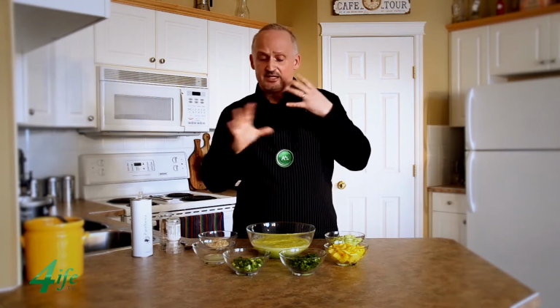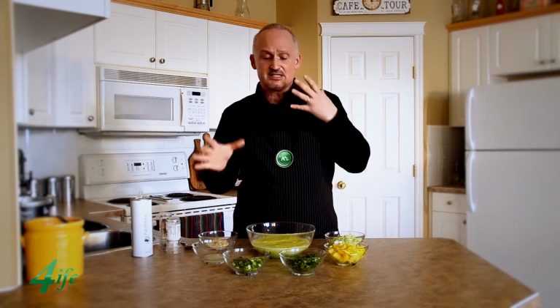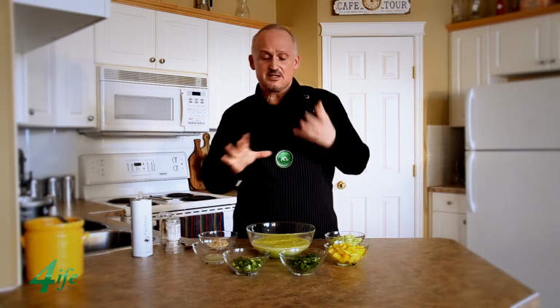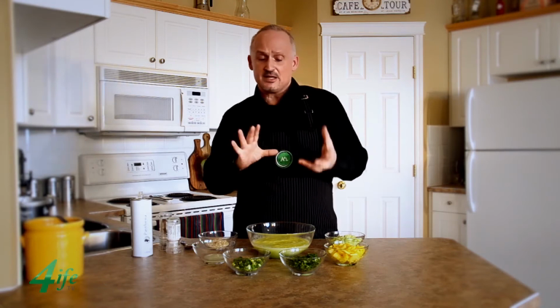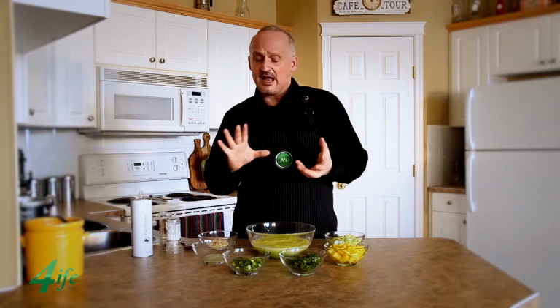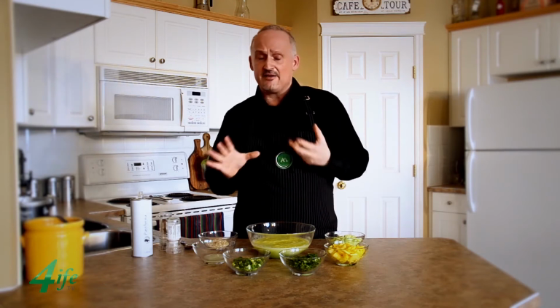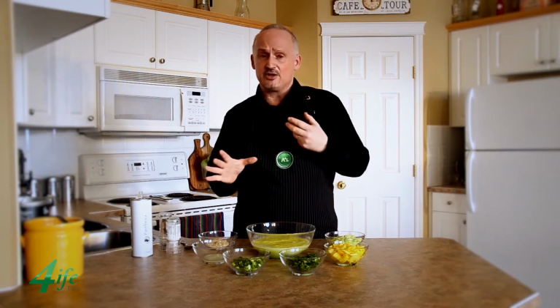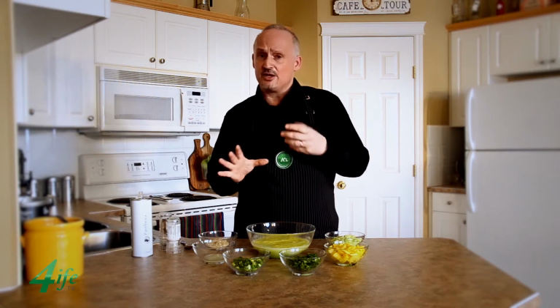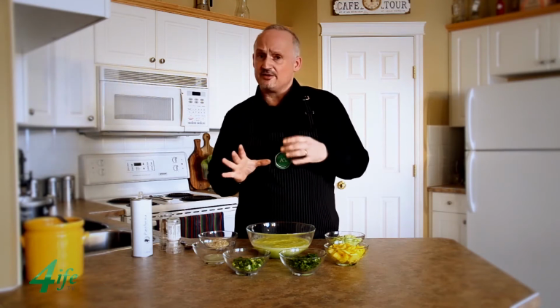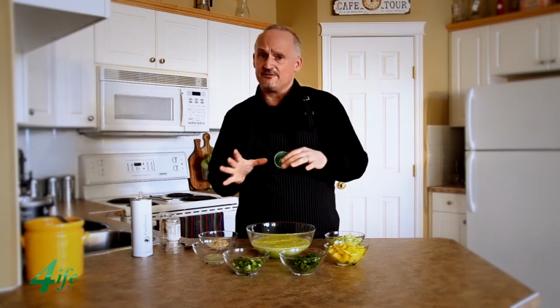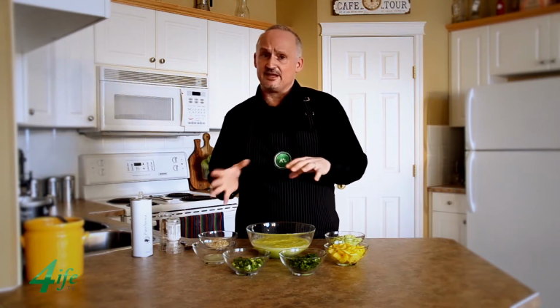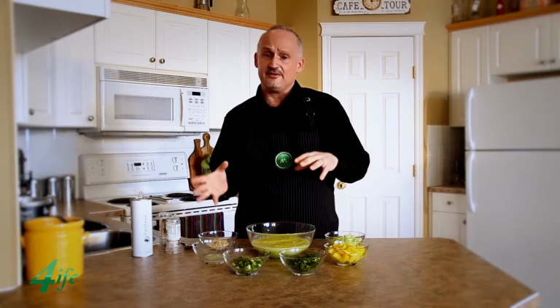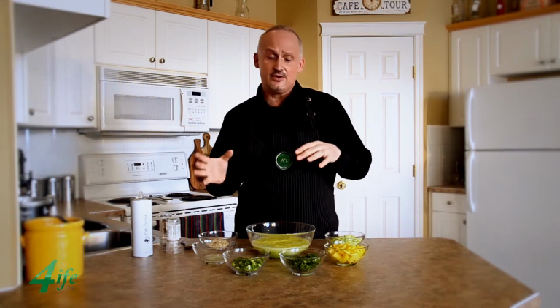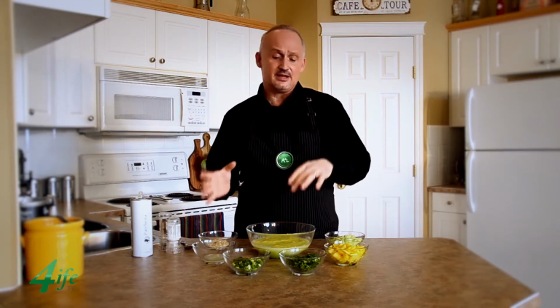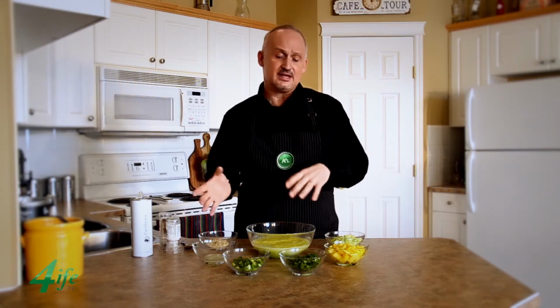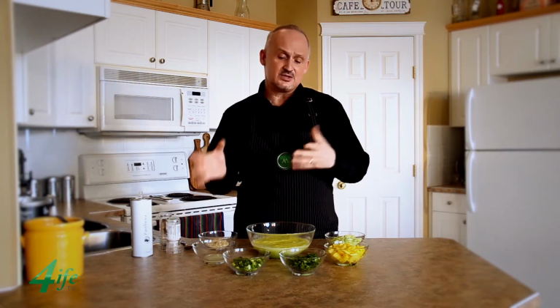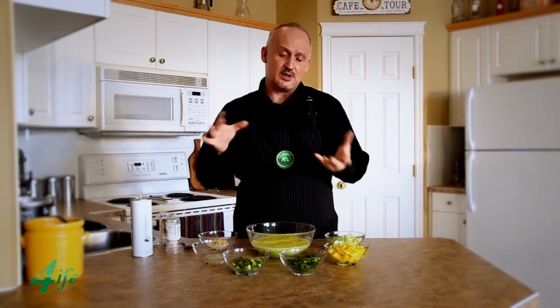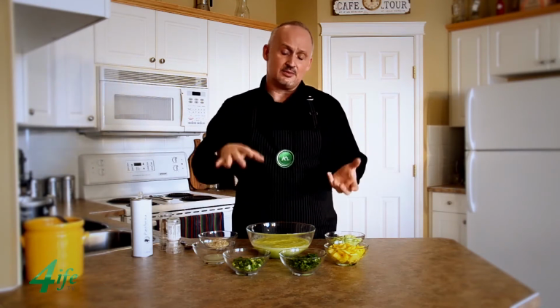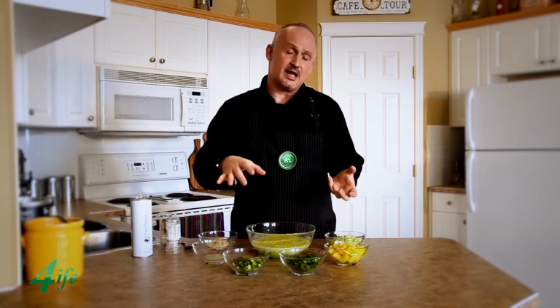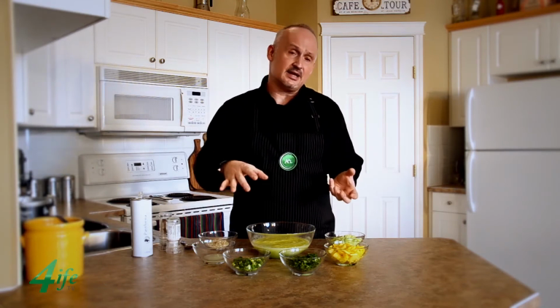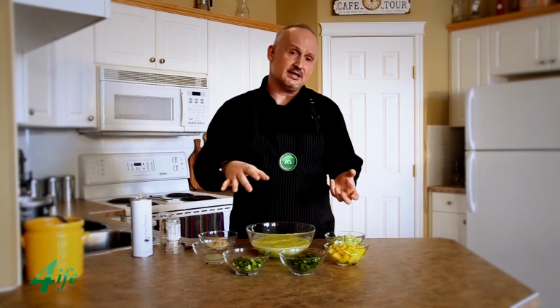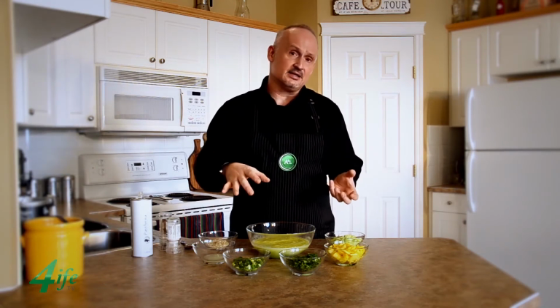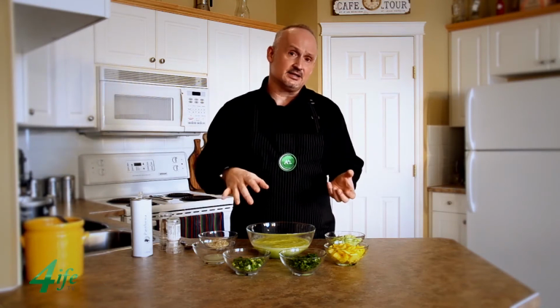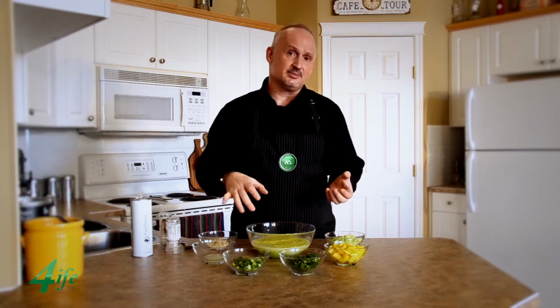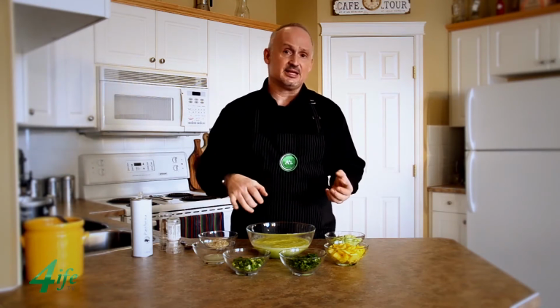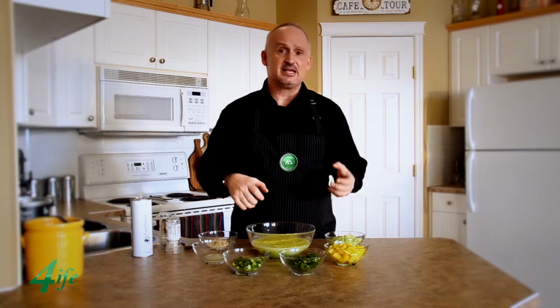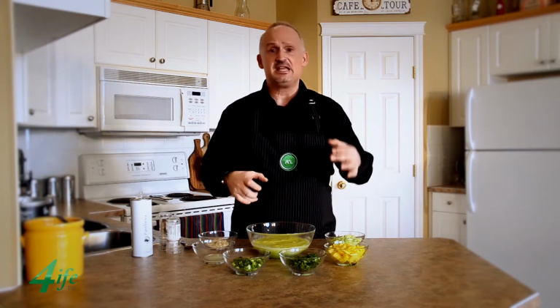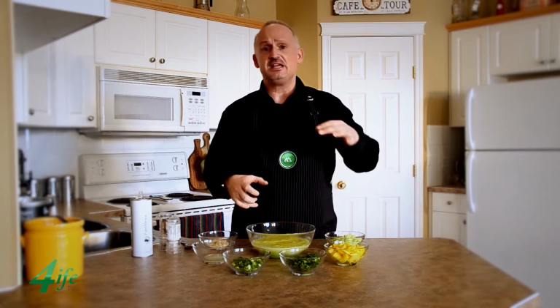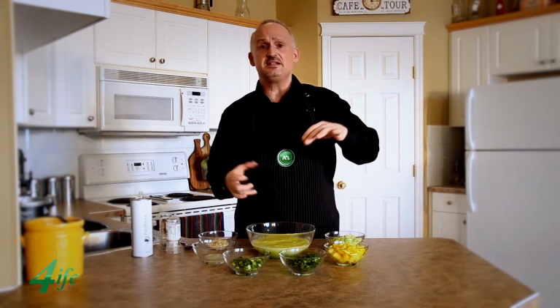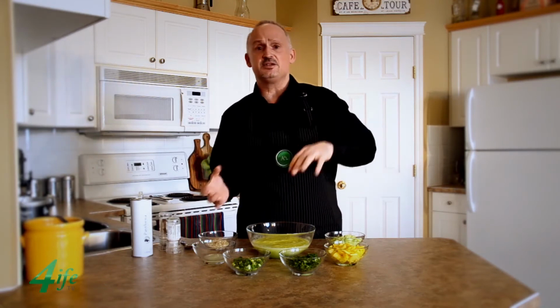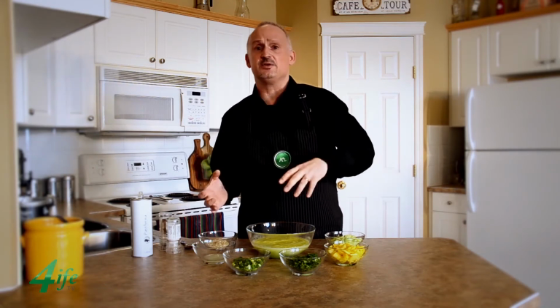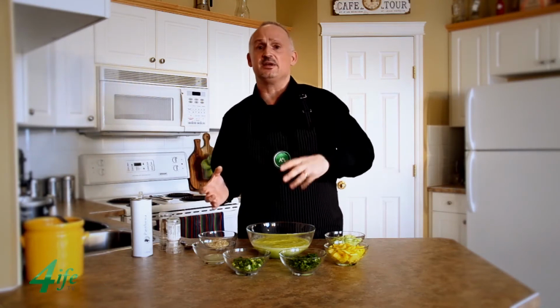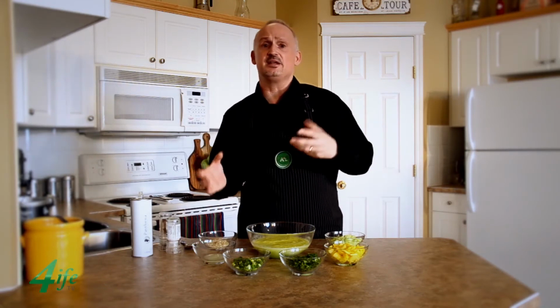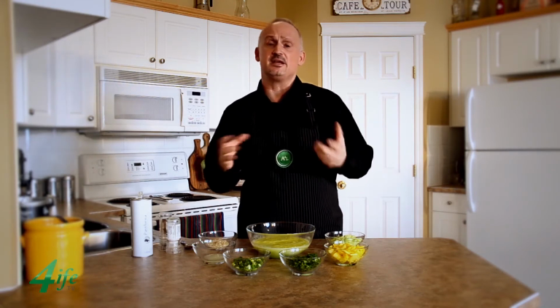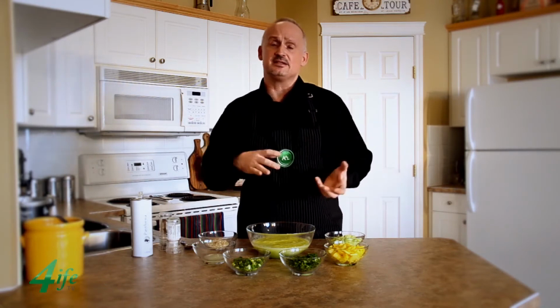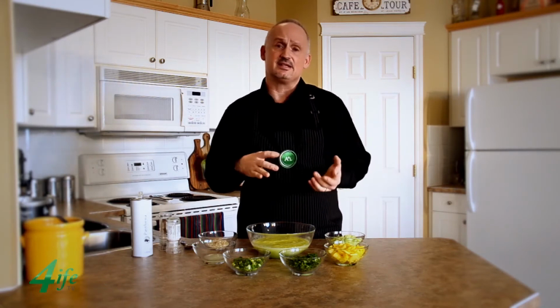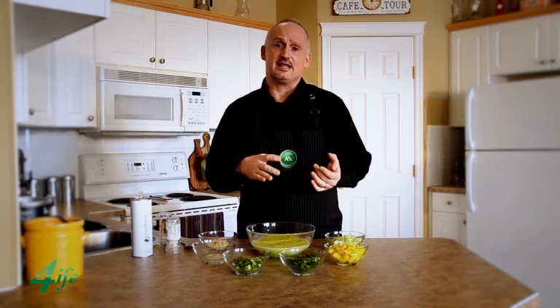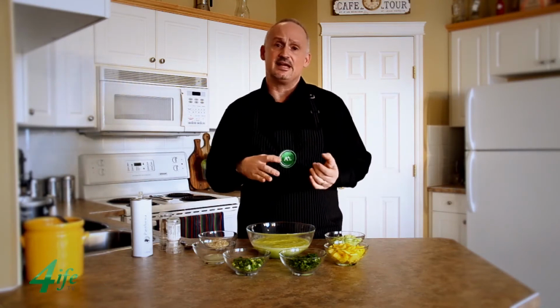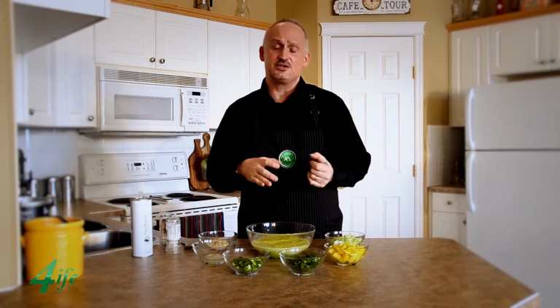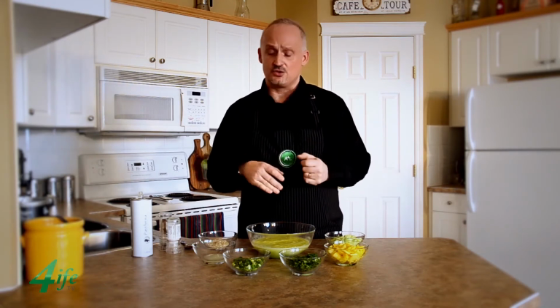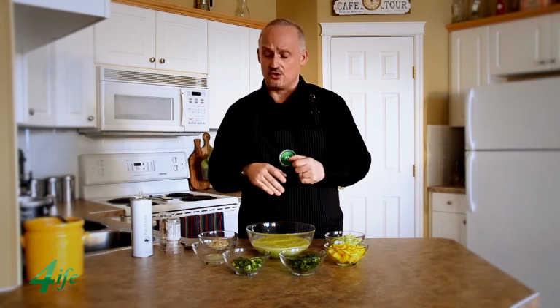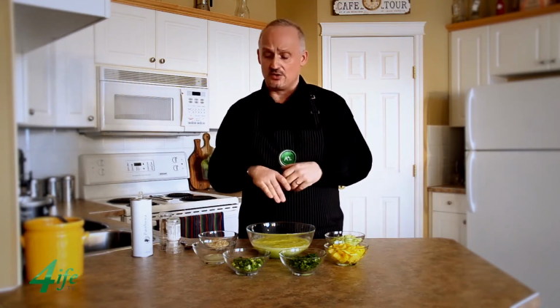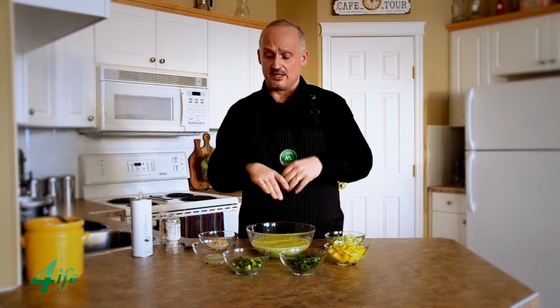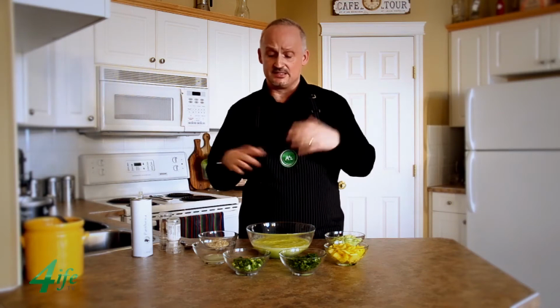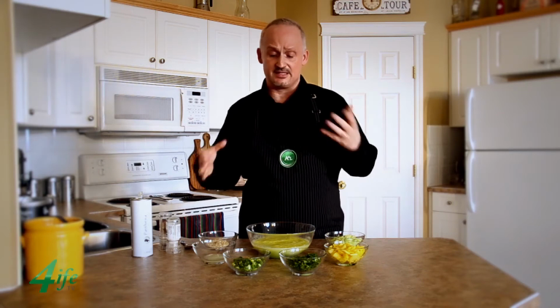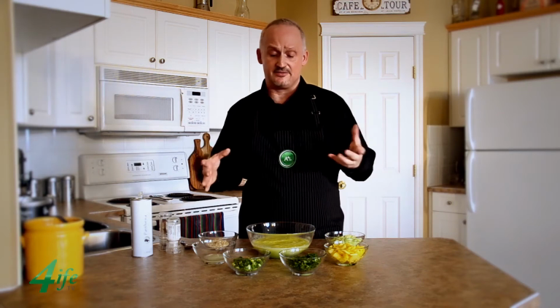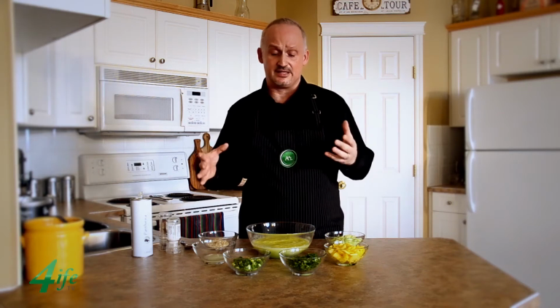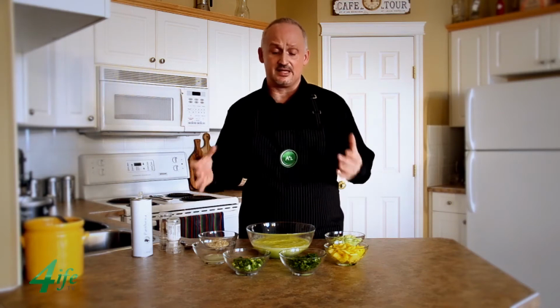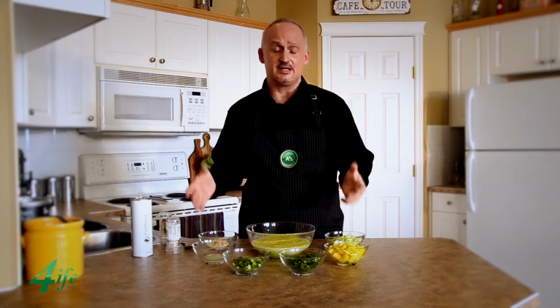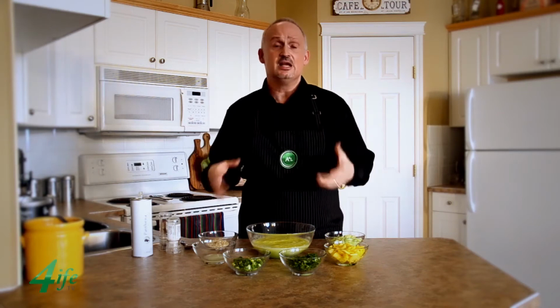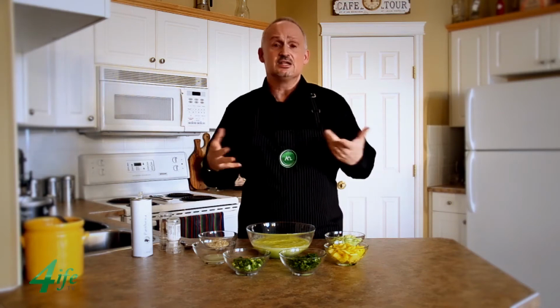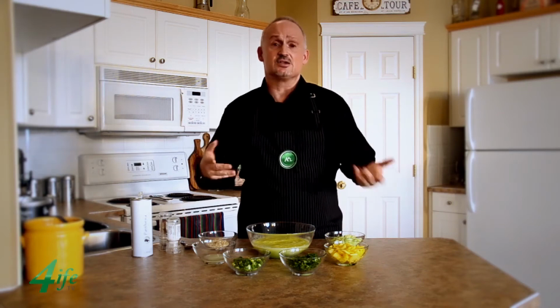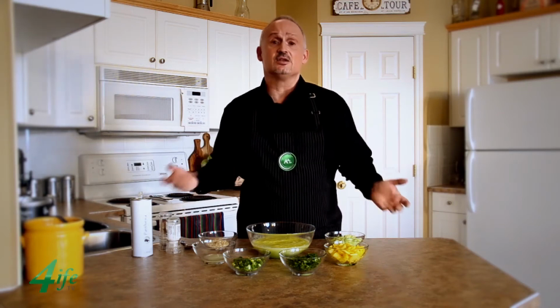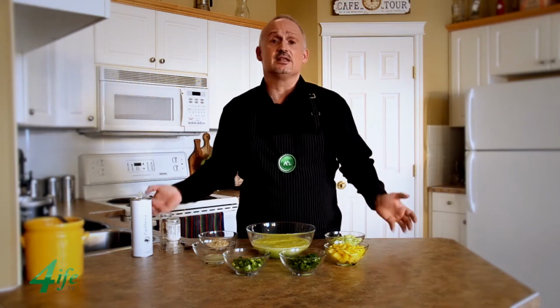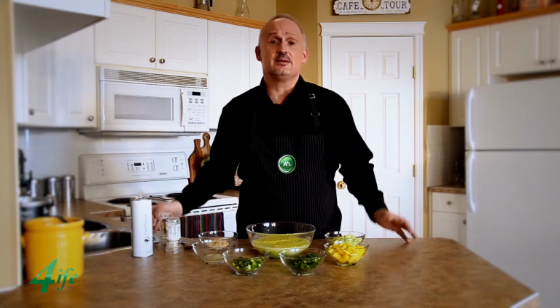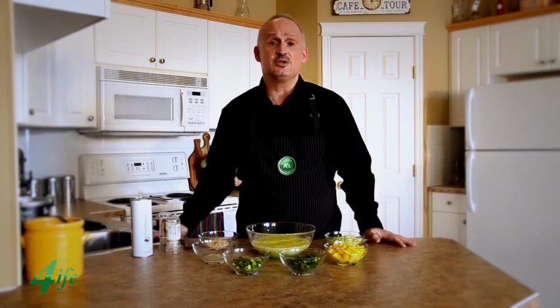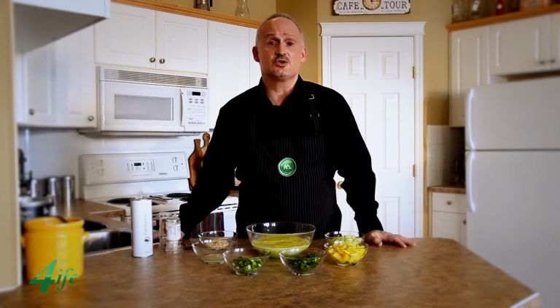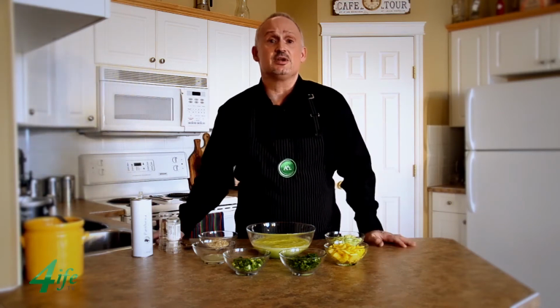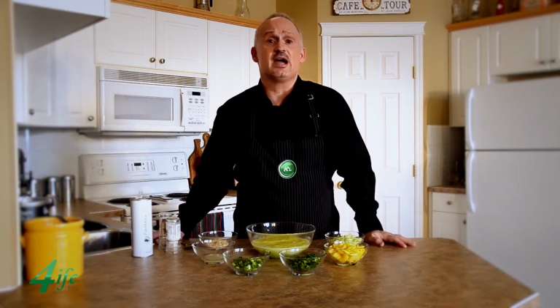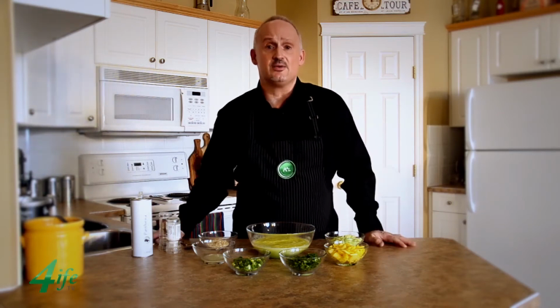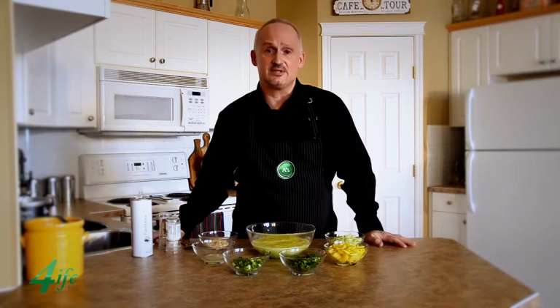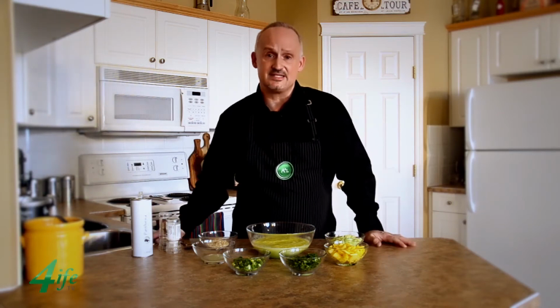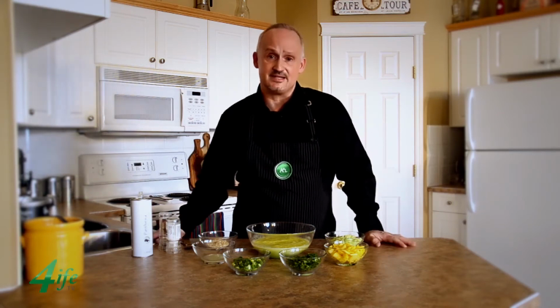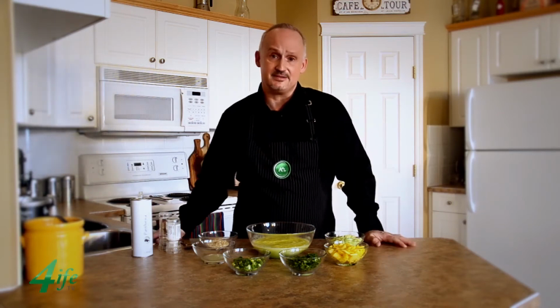Cucumber doesn't have a lot of flavor, and that's why we're adding a little bit of heat to it, along with cilantro and stuff like that. So let me show you how it's done.